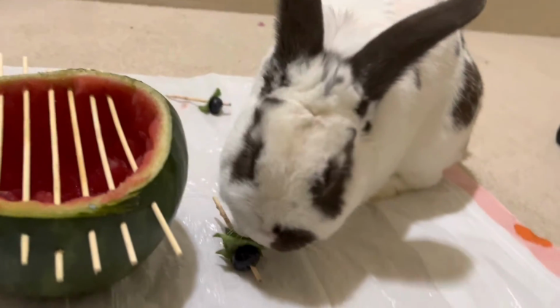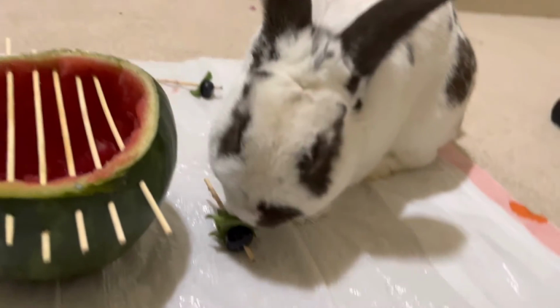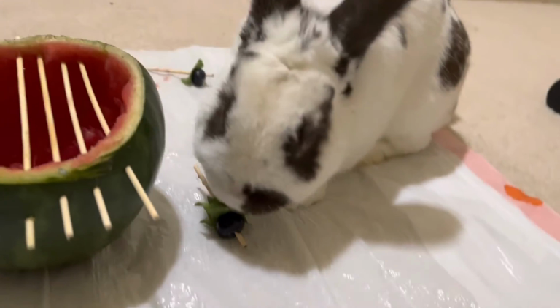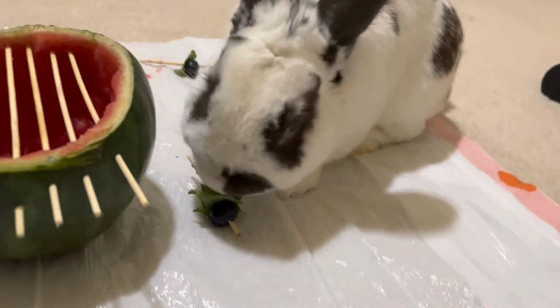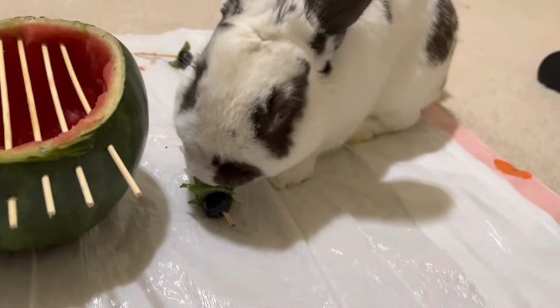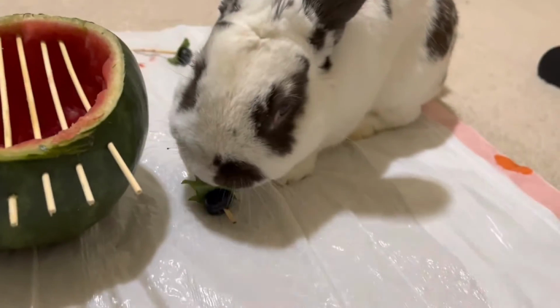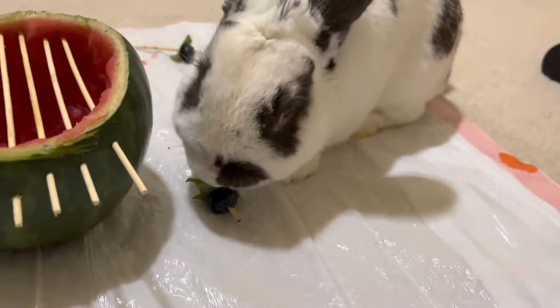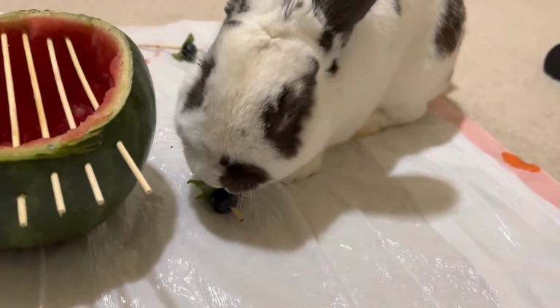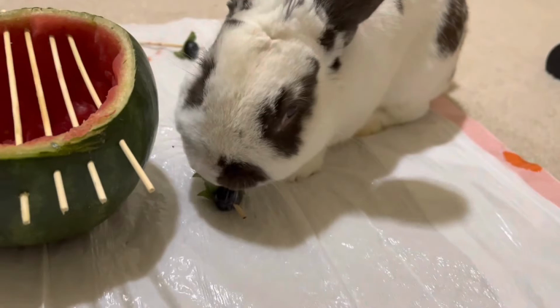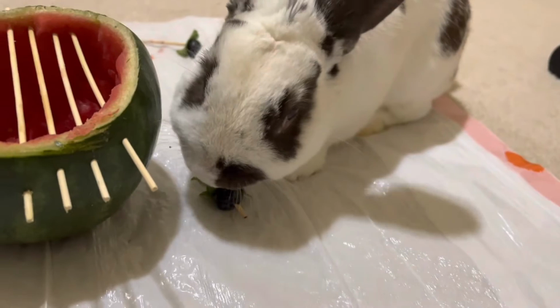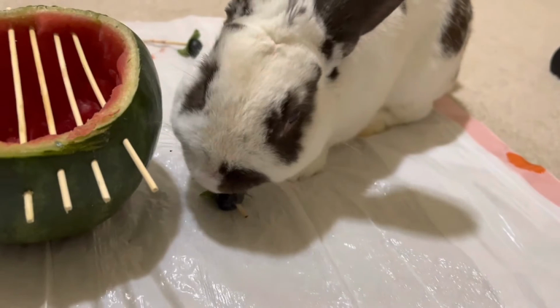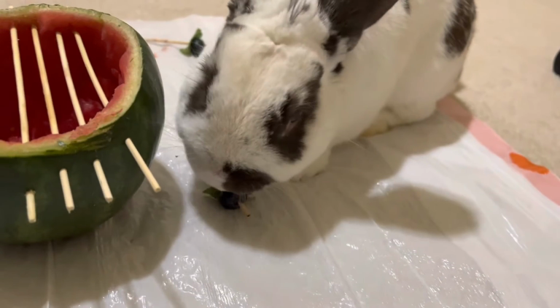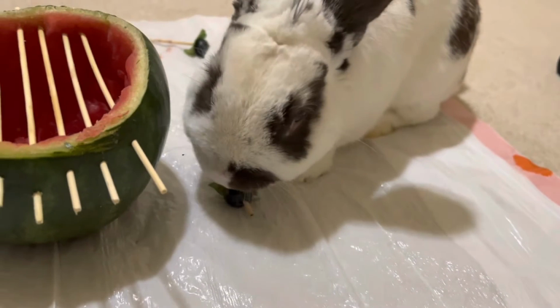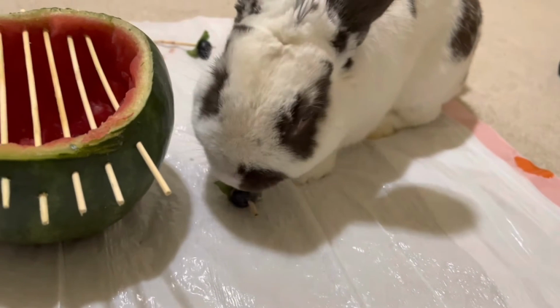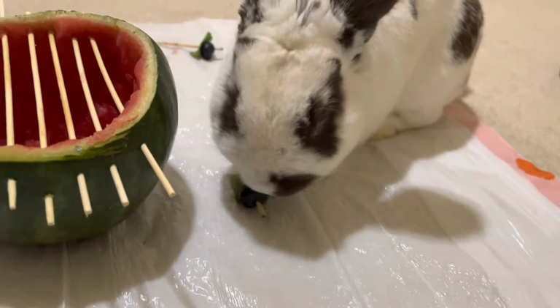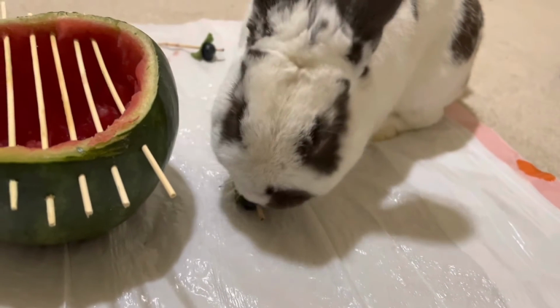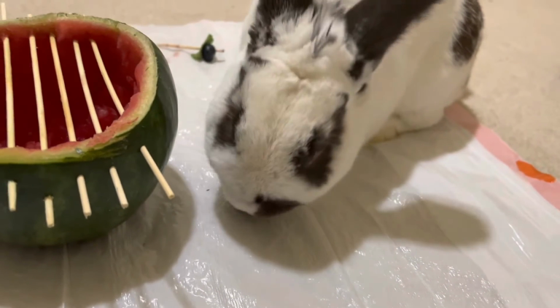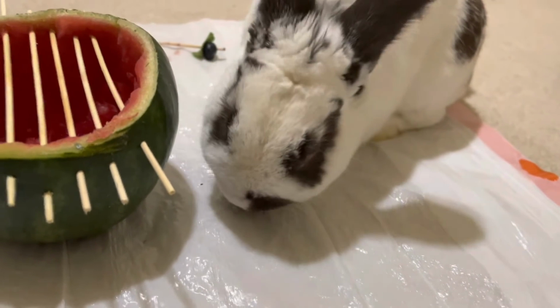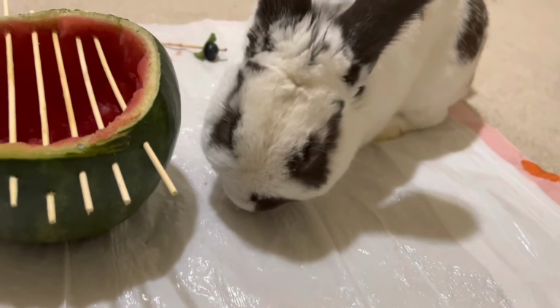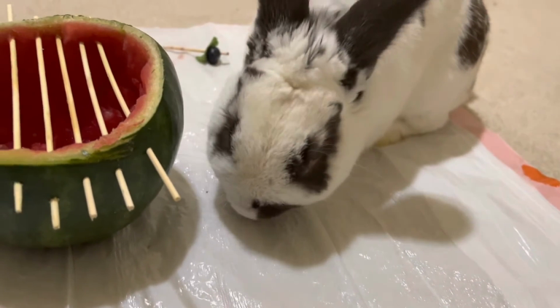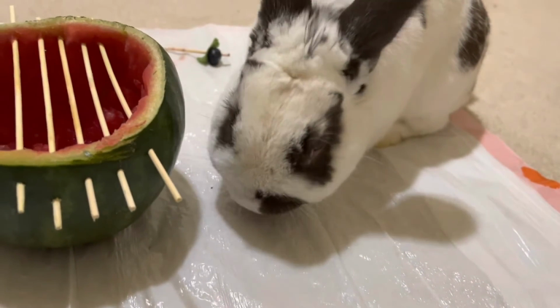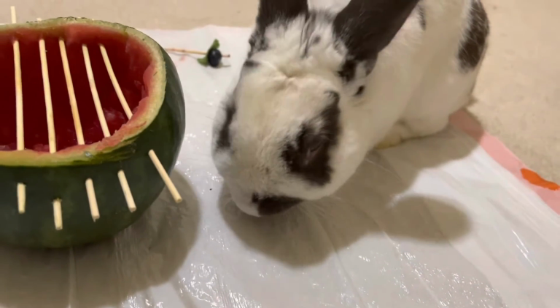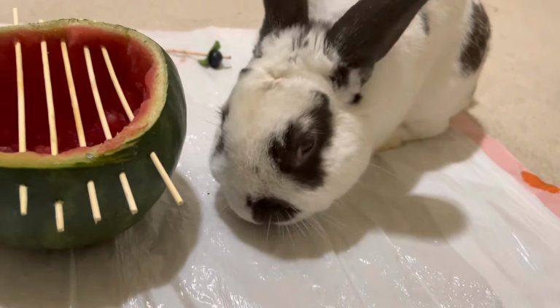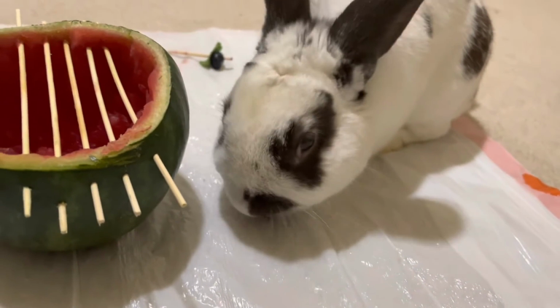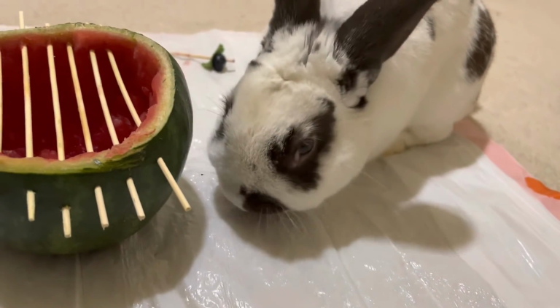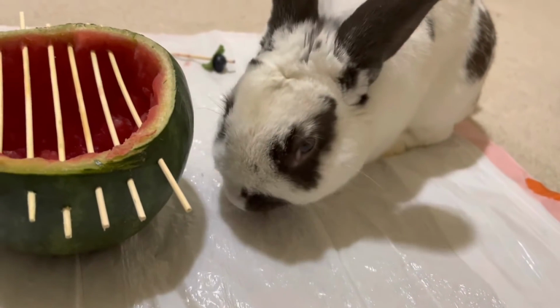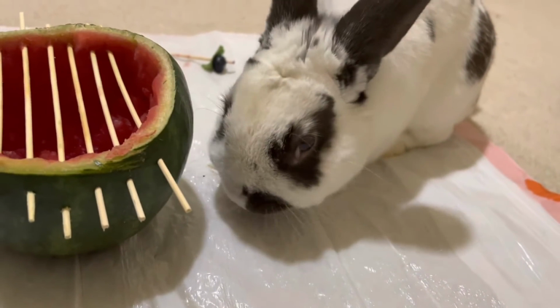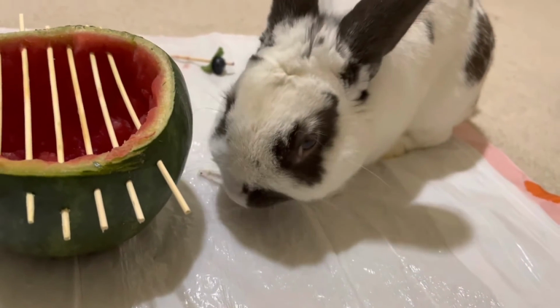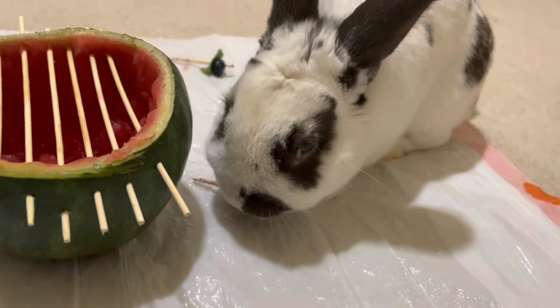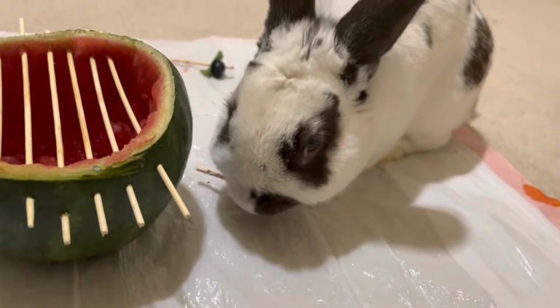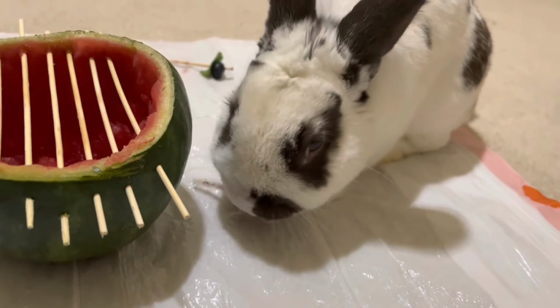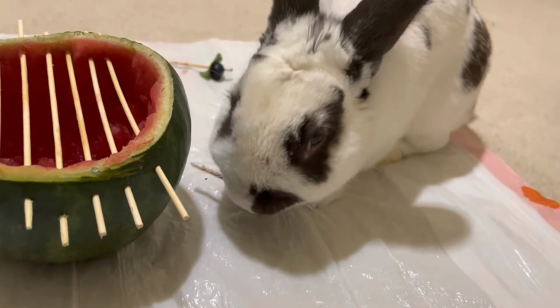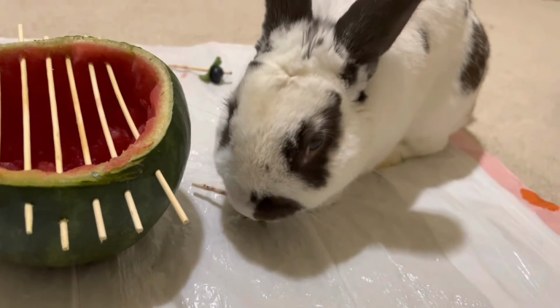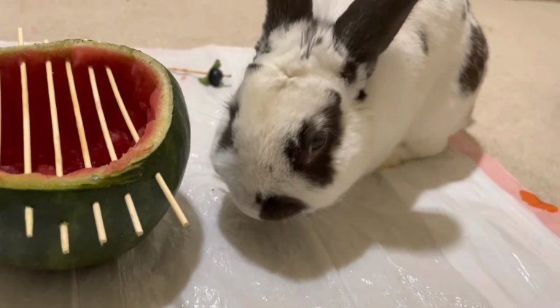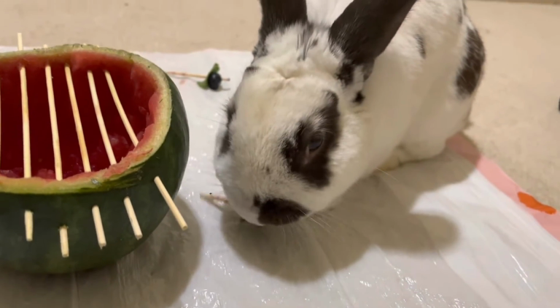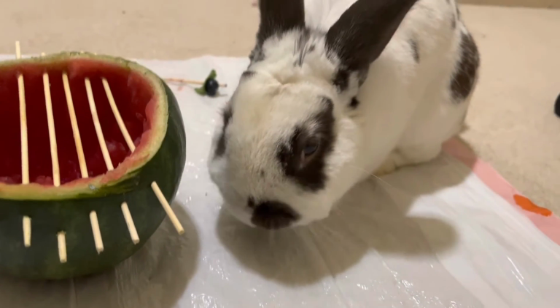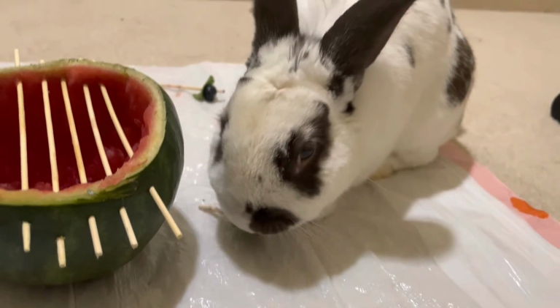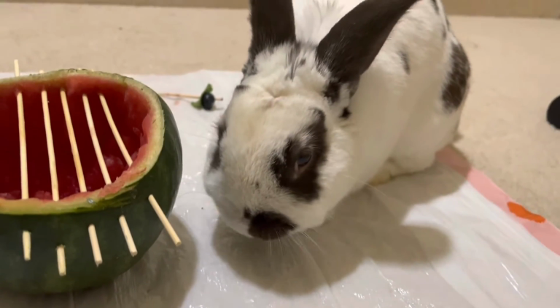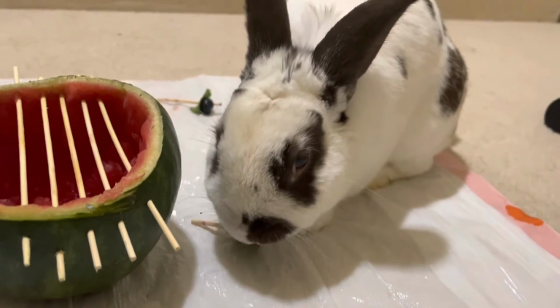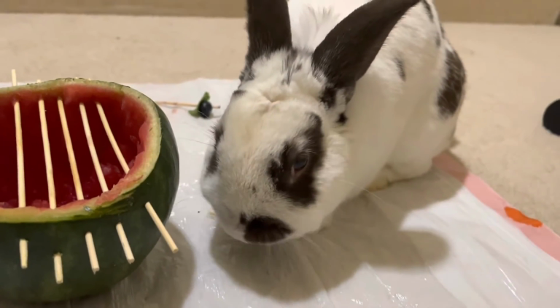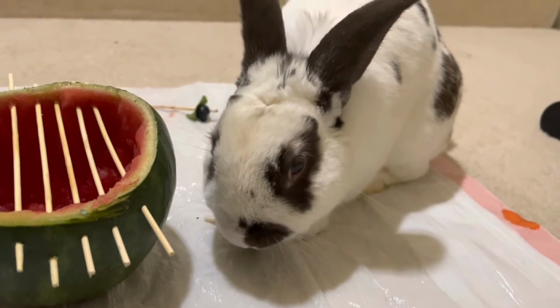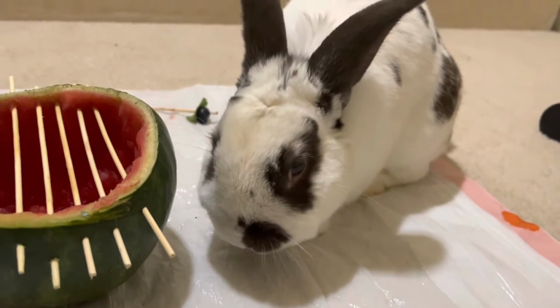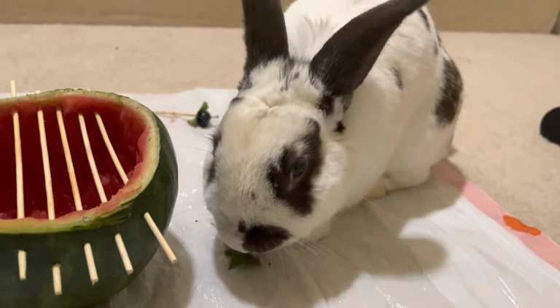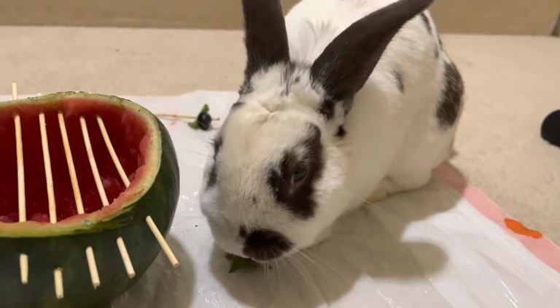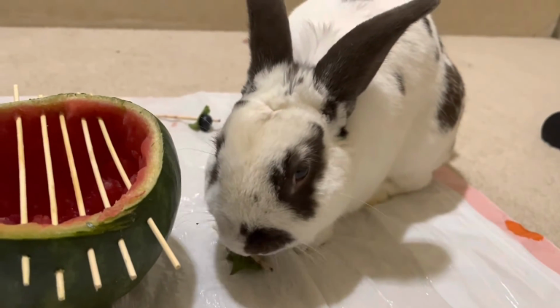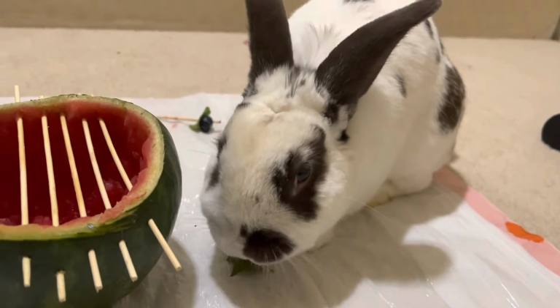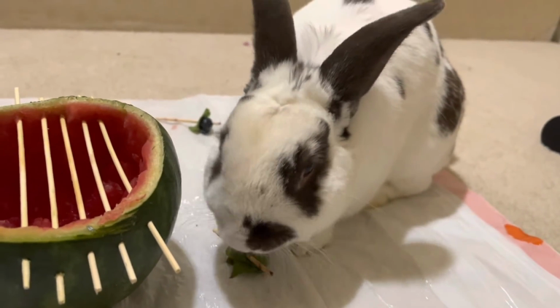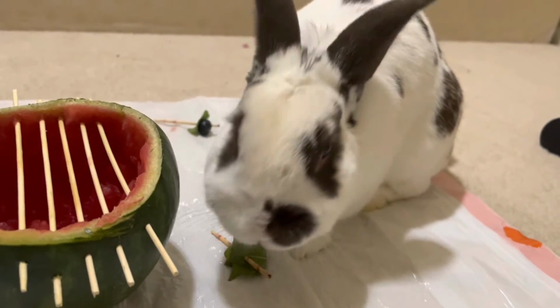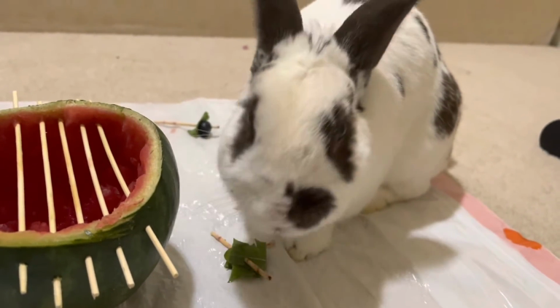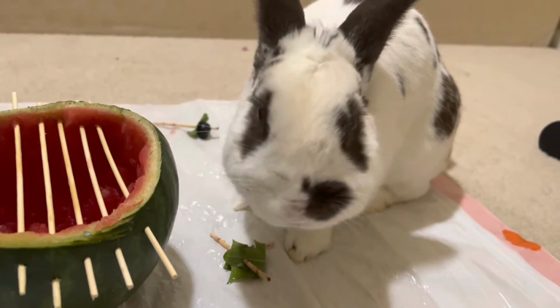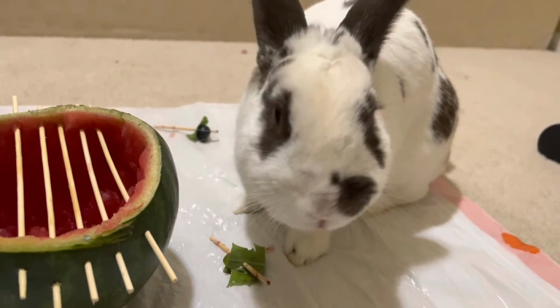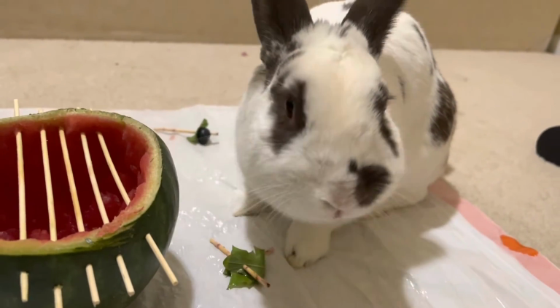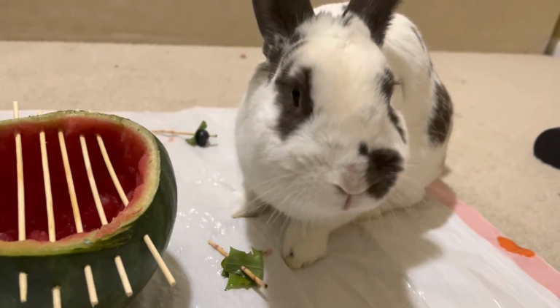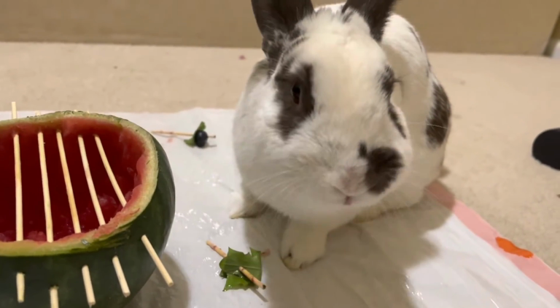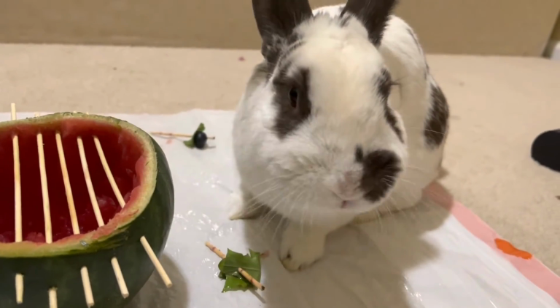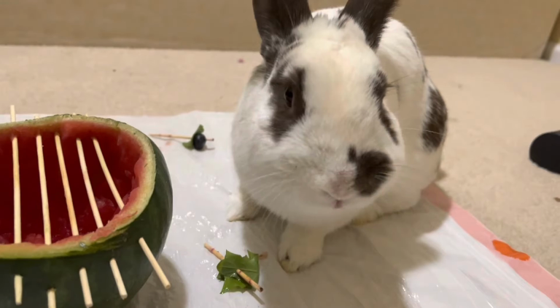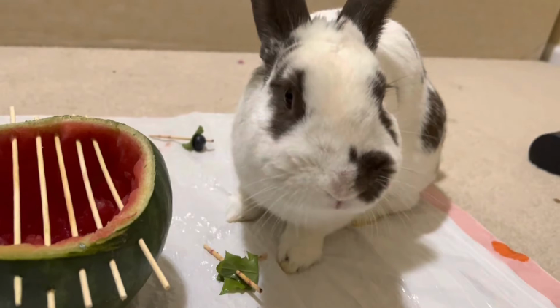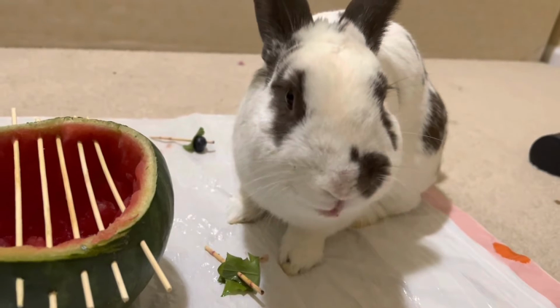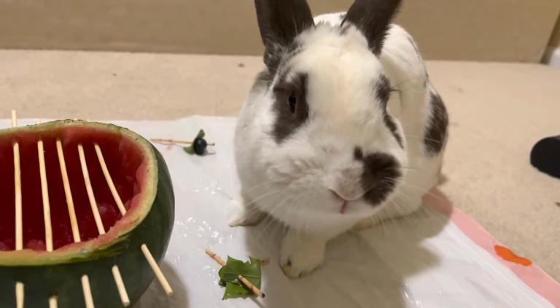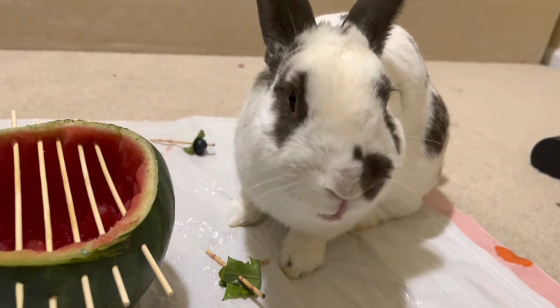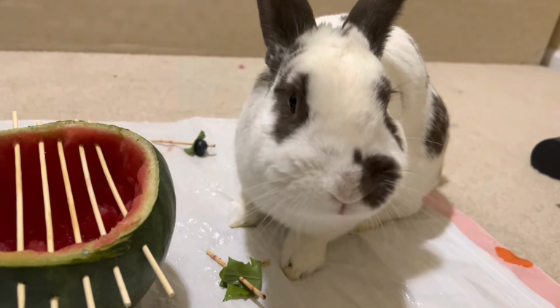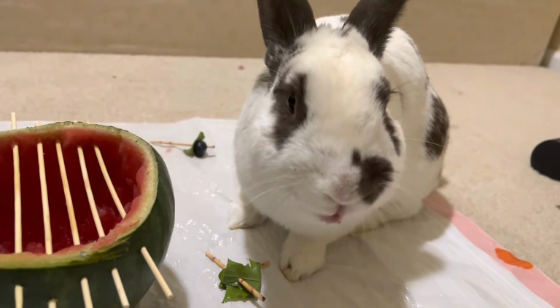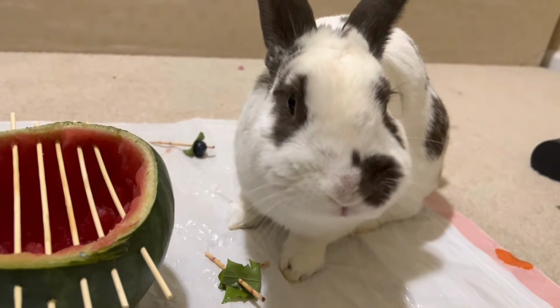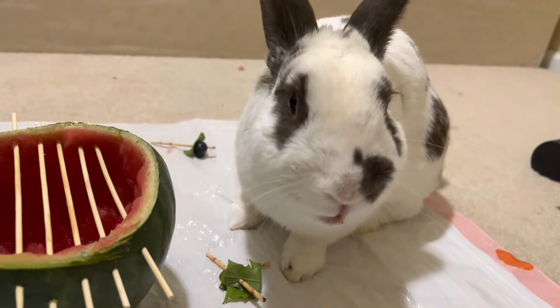But anyway, watch the bunny eat. It's adorable. Oh, Malou, you like? Yes, you do.